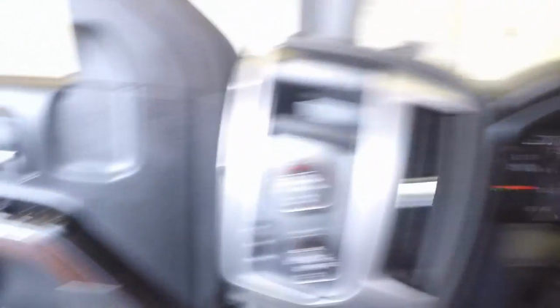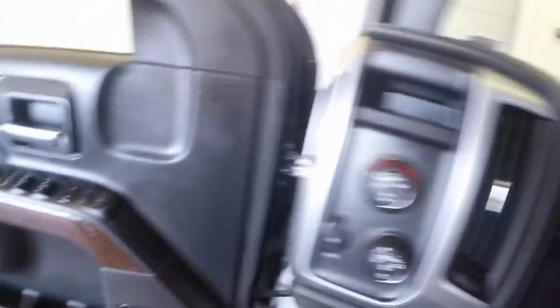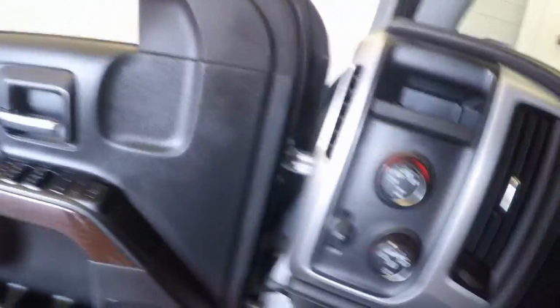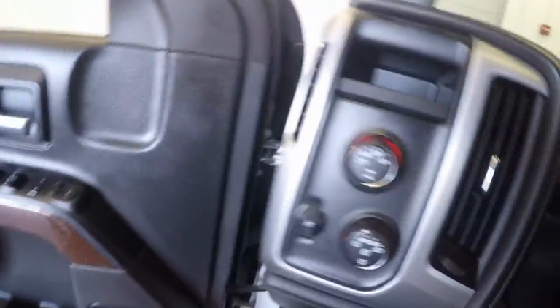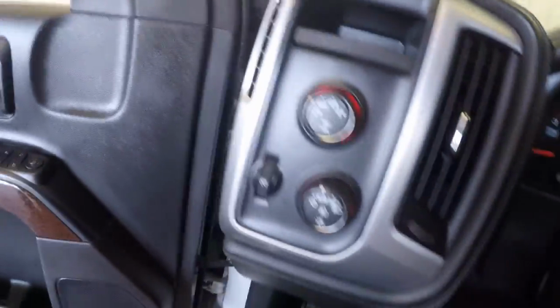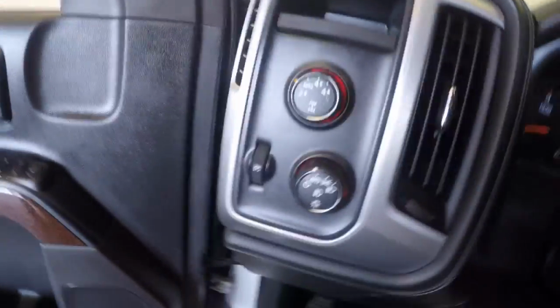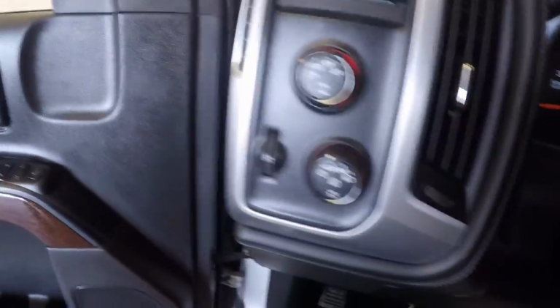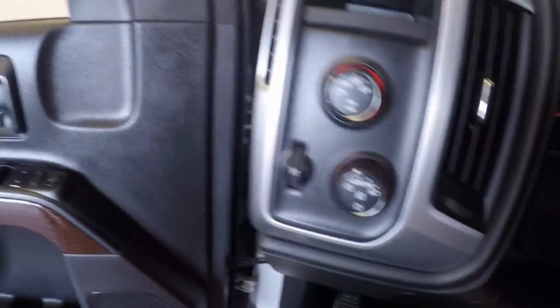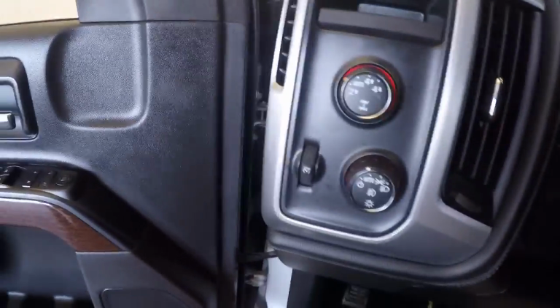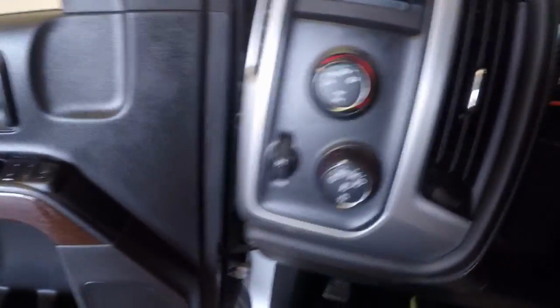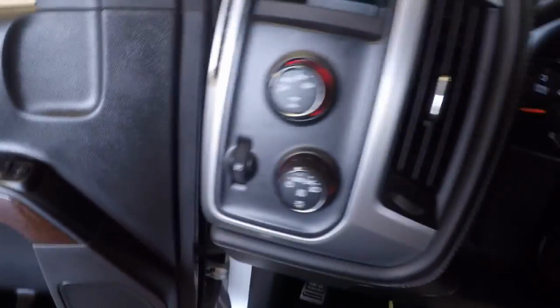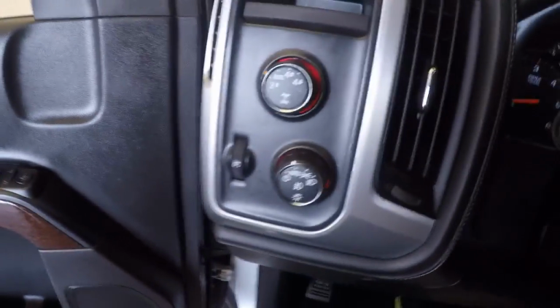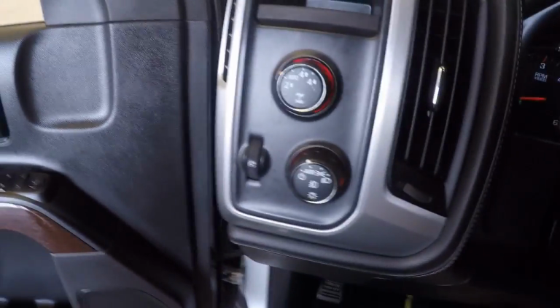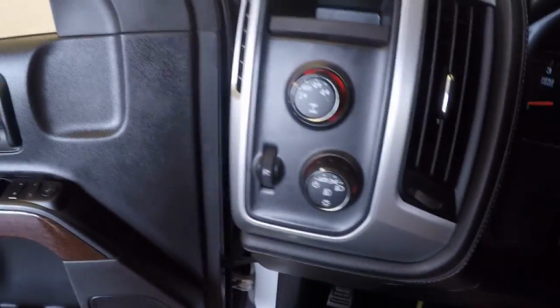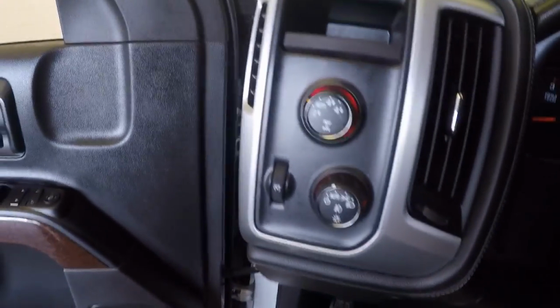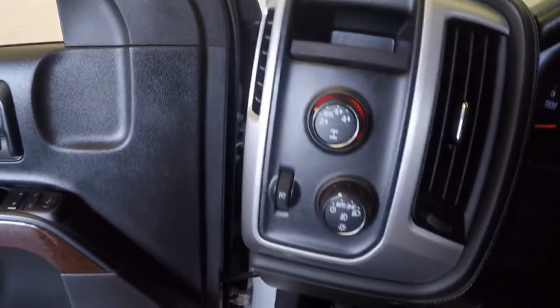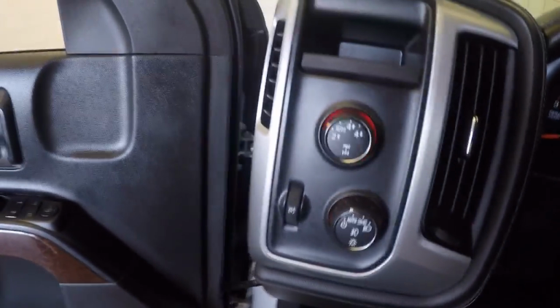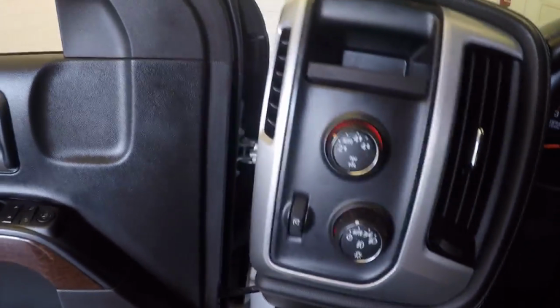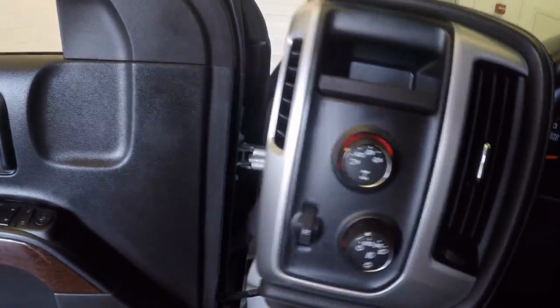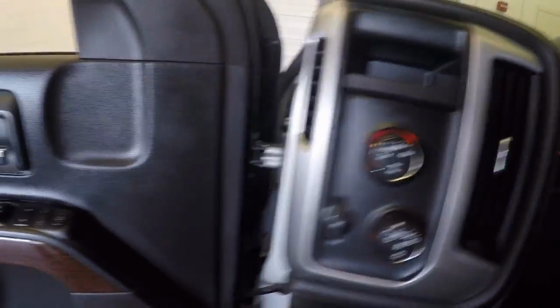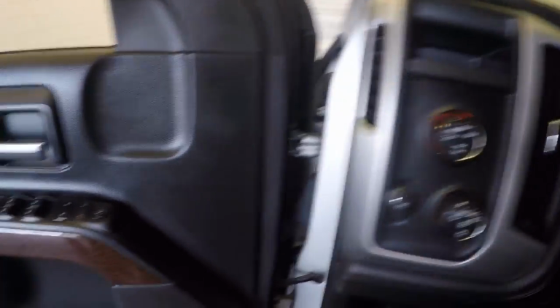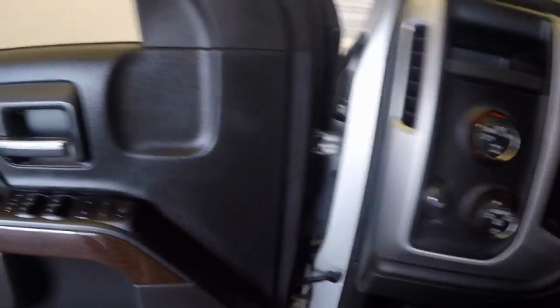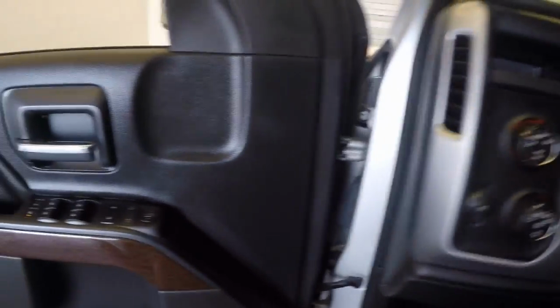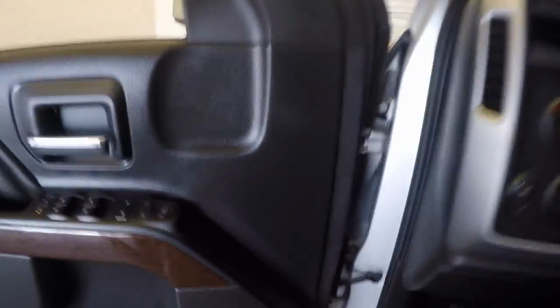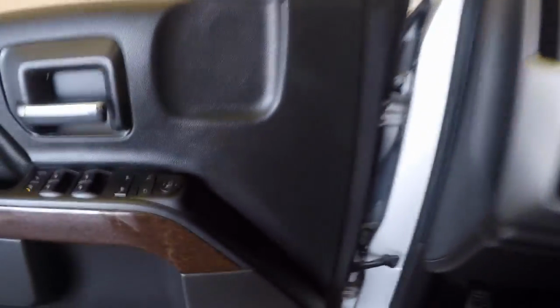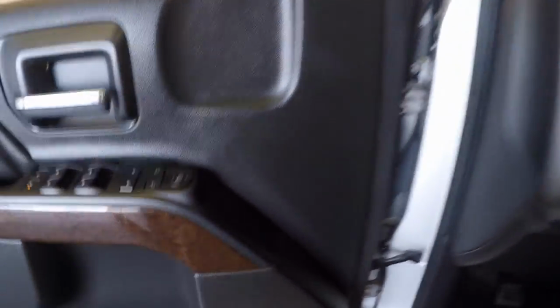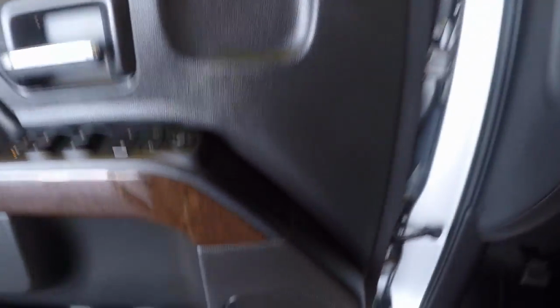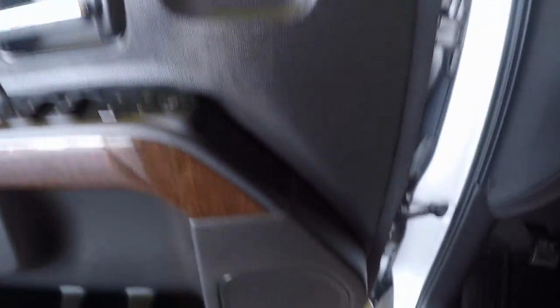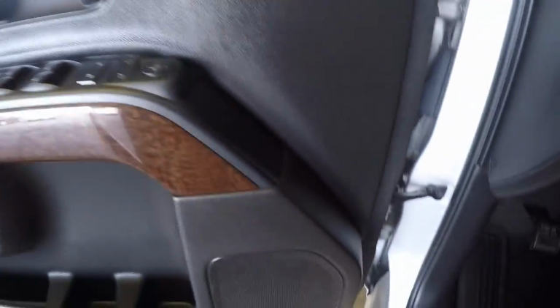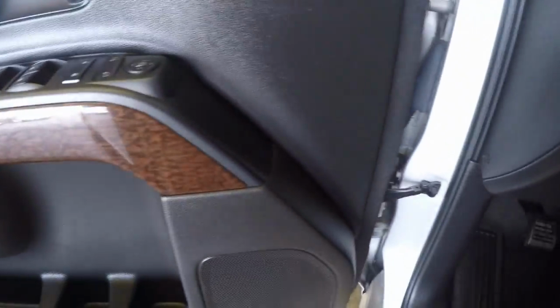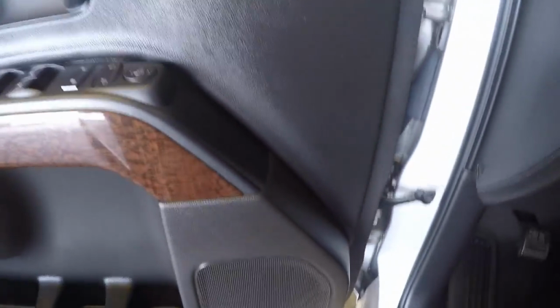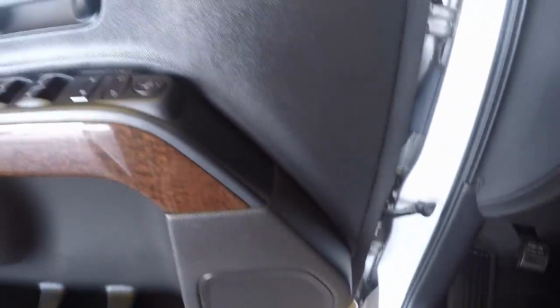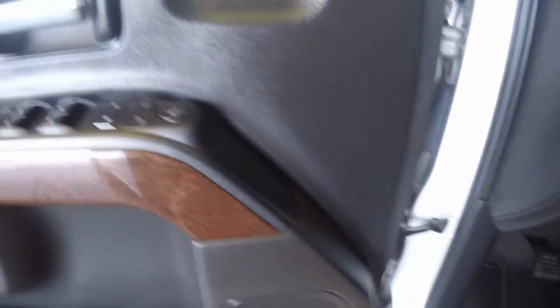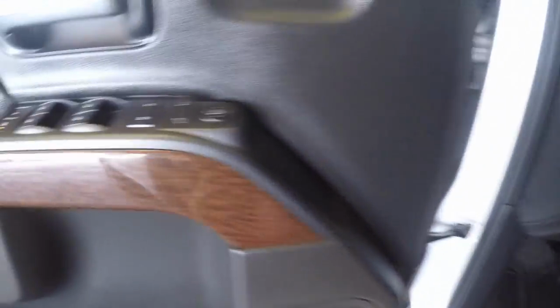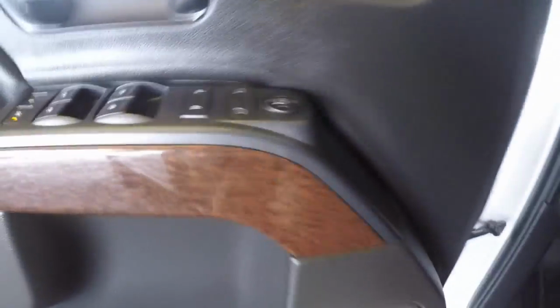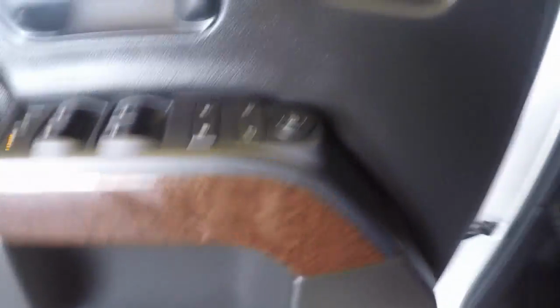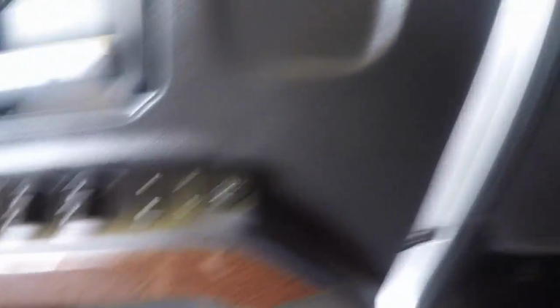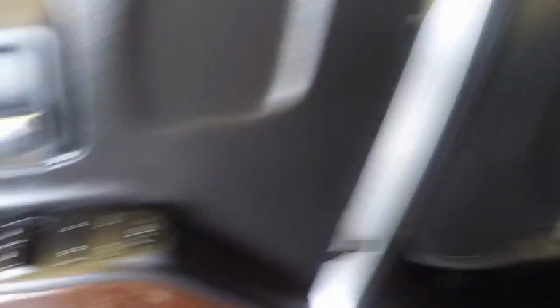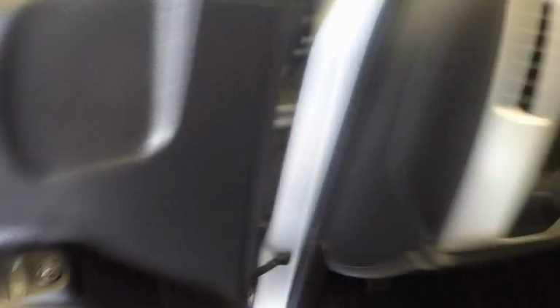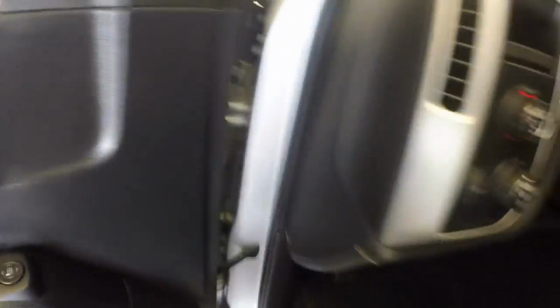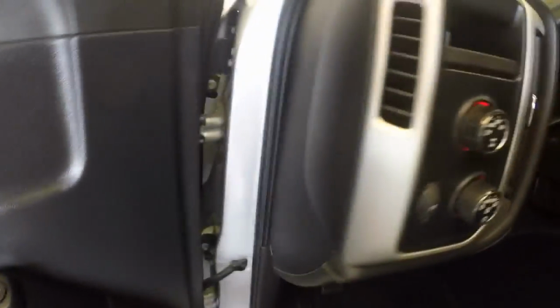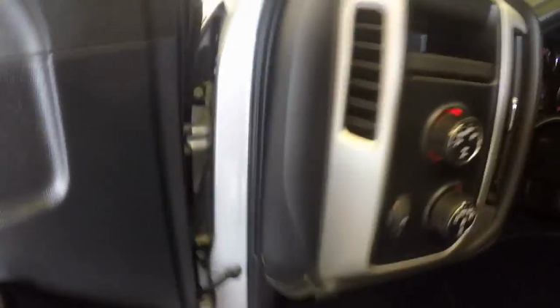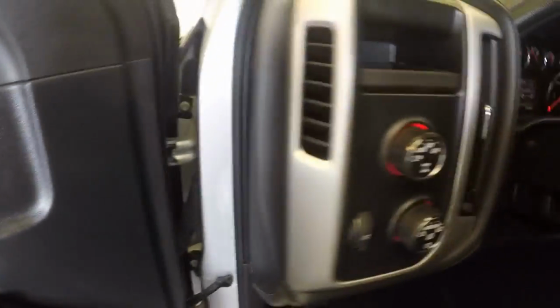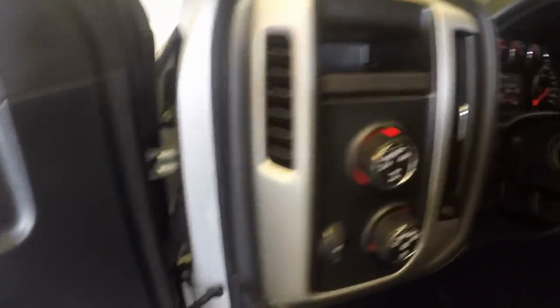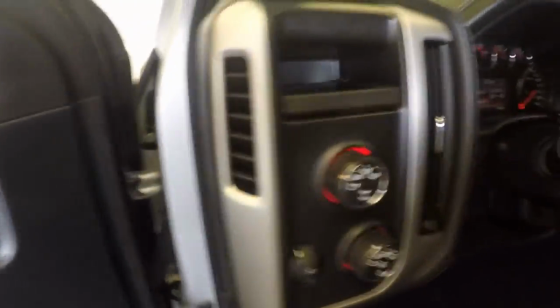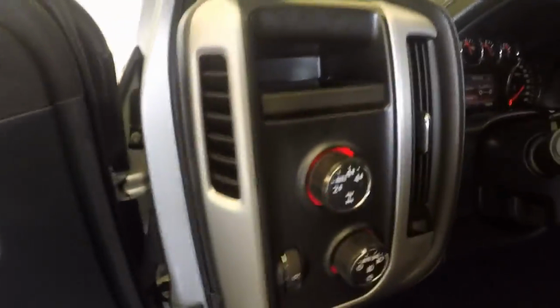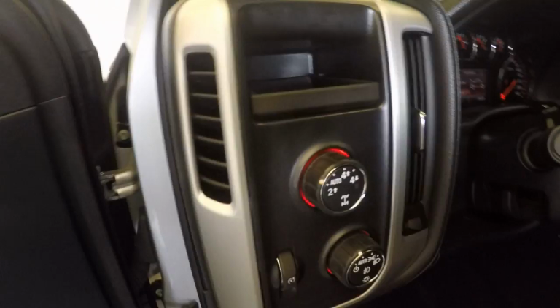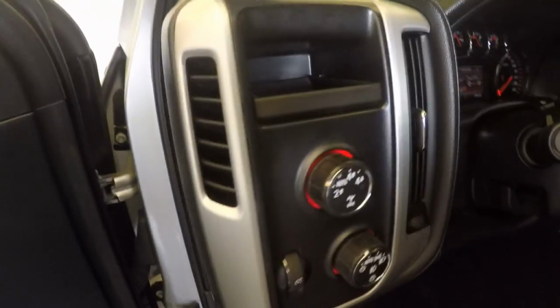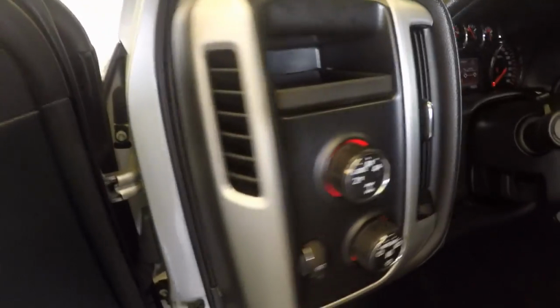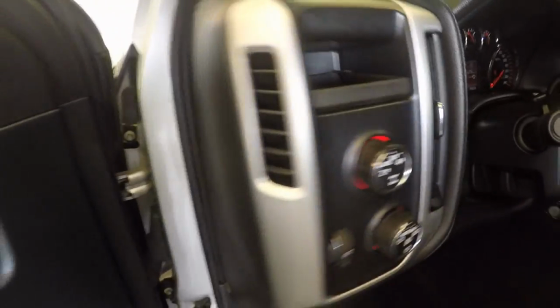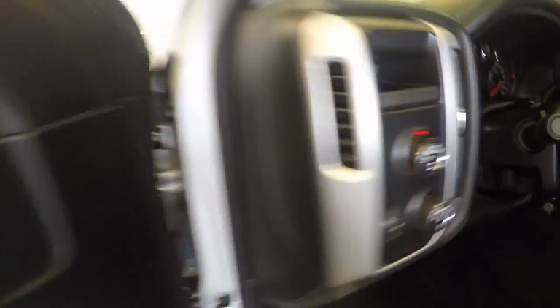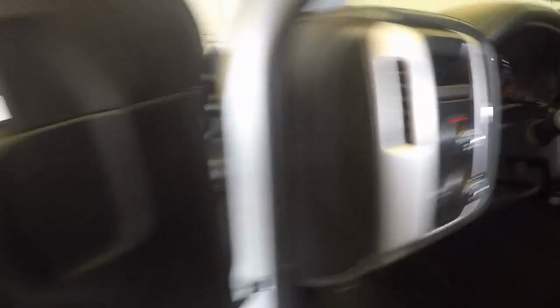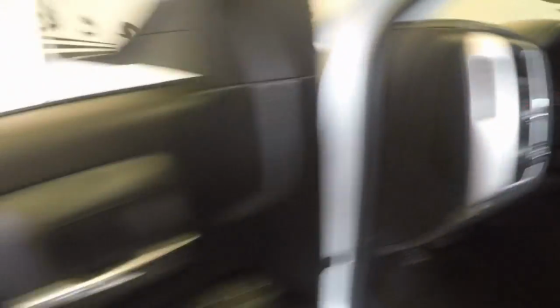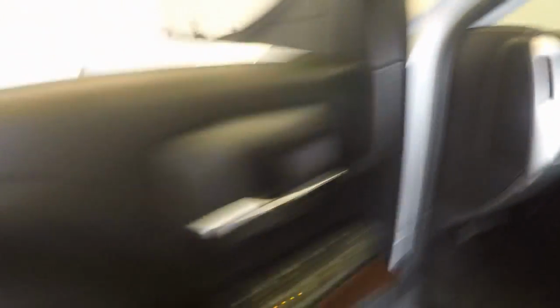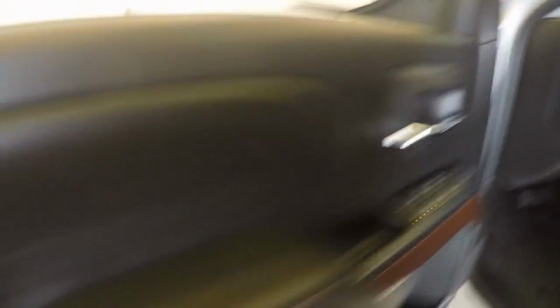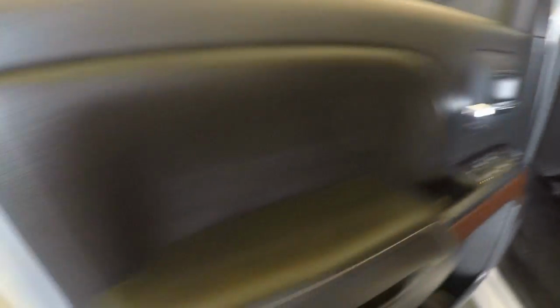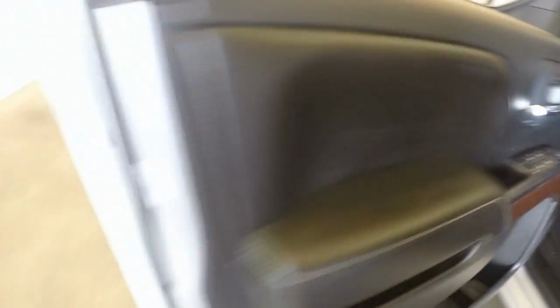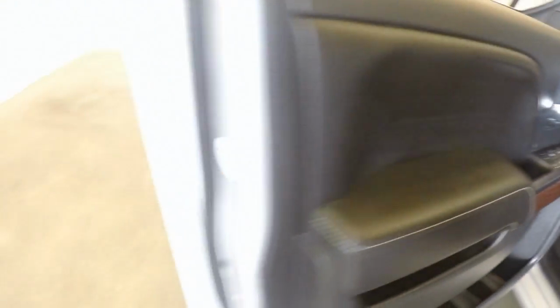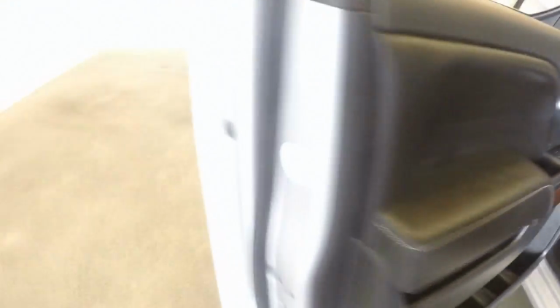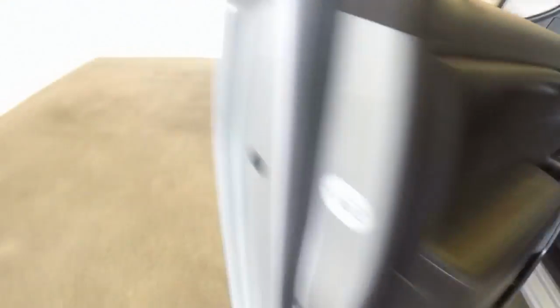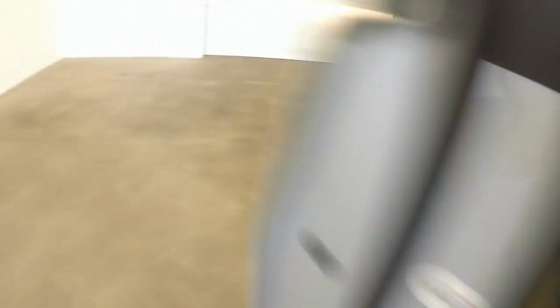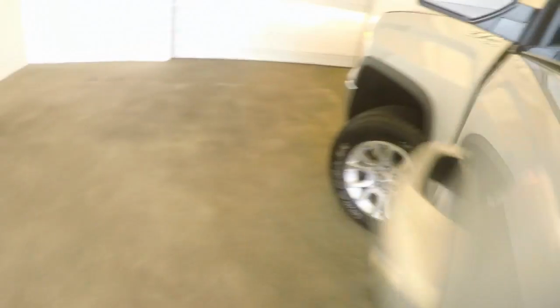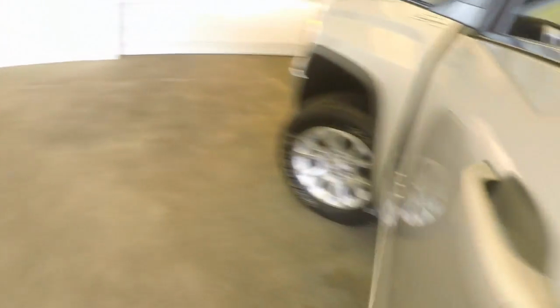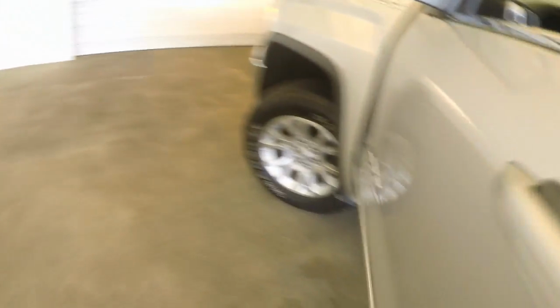It's got just a little over 9,000 miles on it. Your 4x4 control knob.